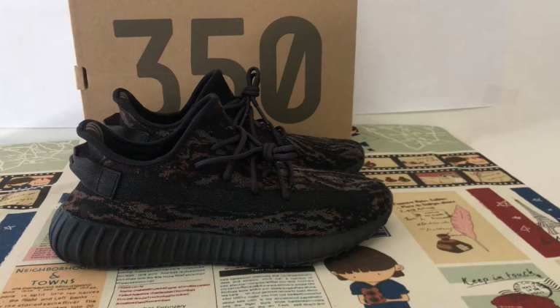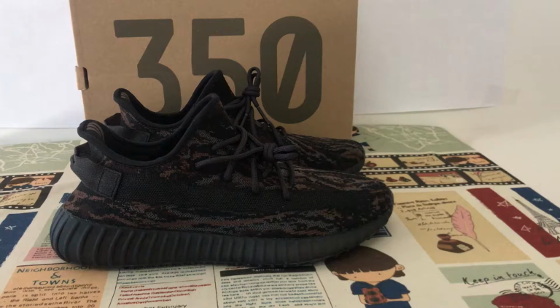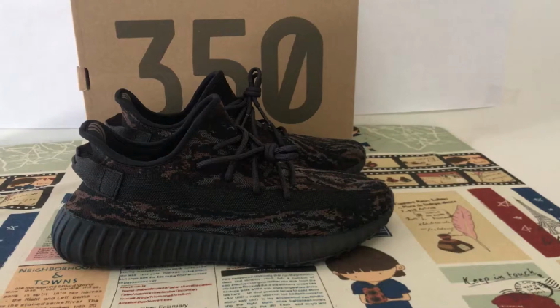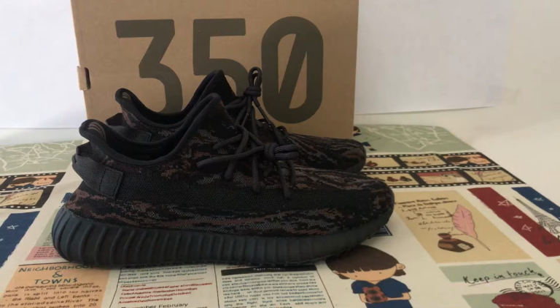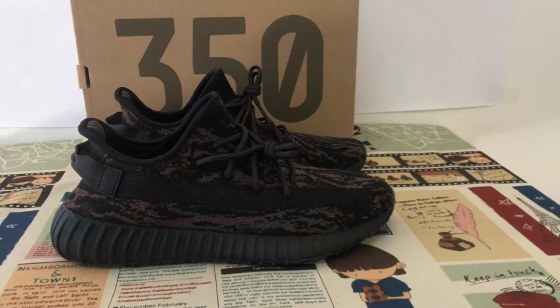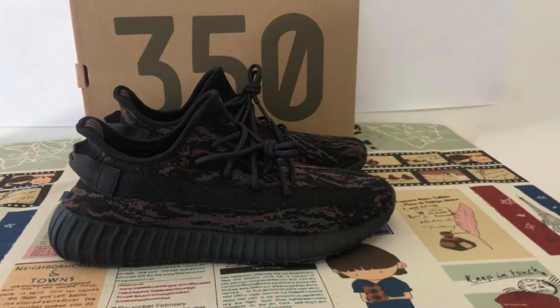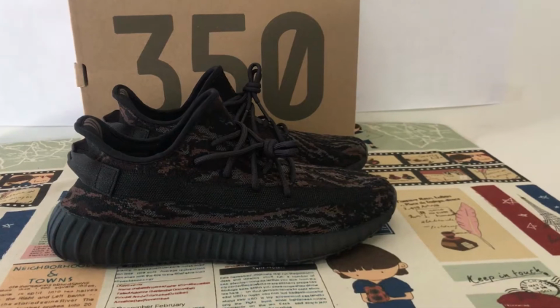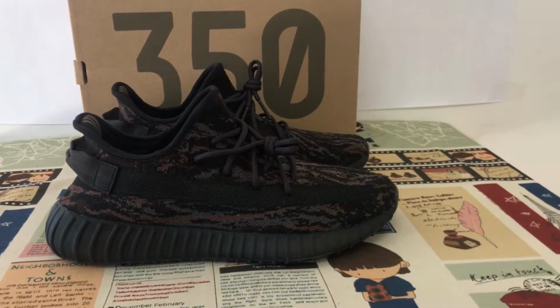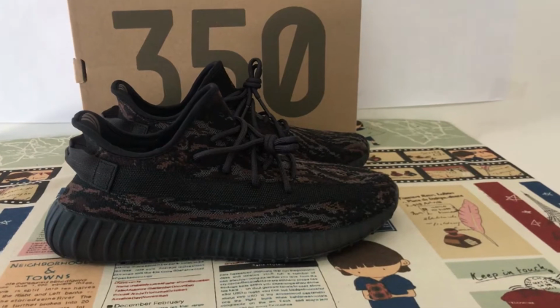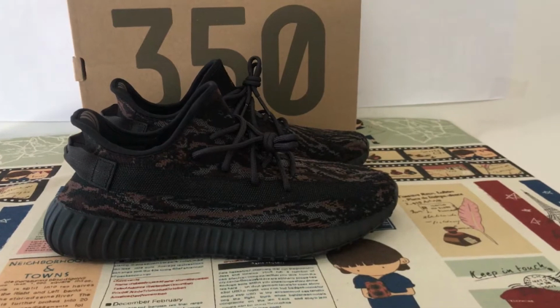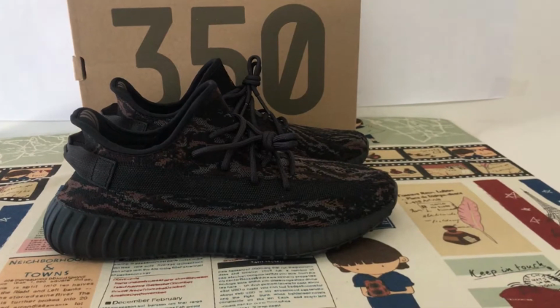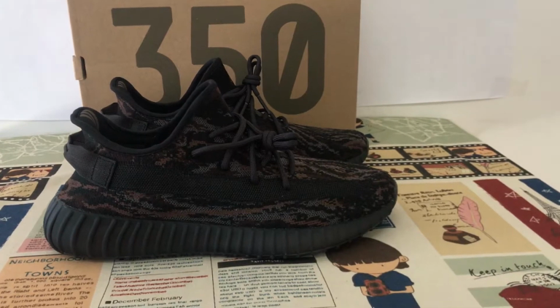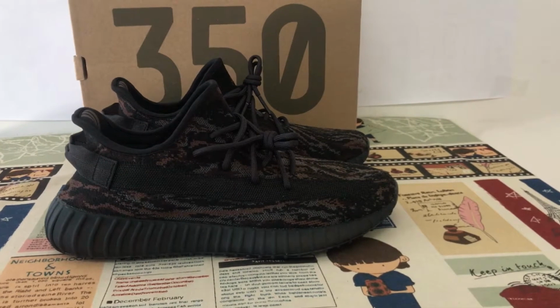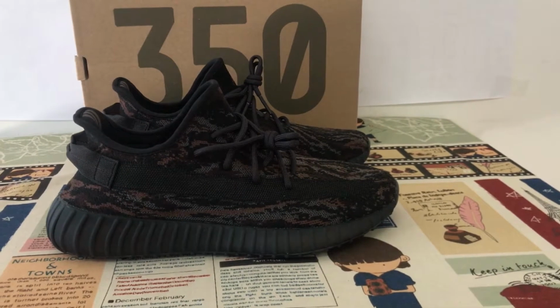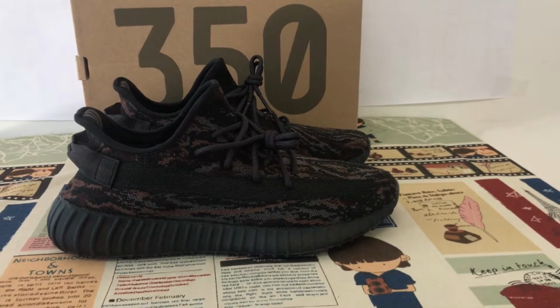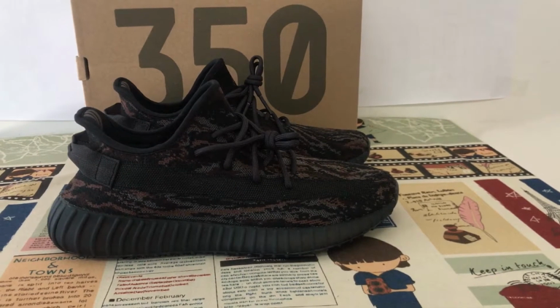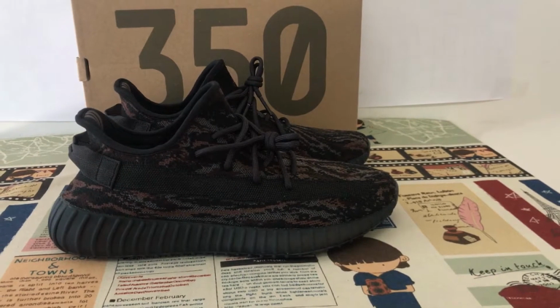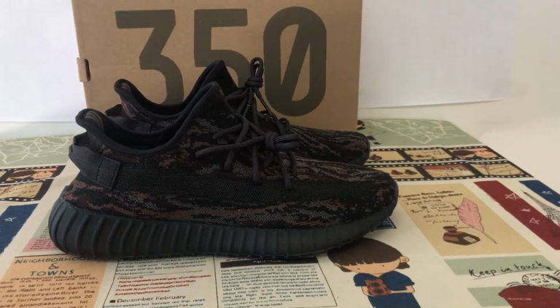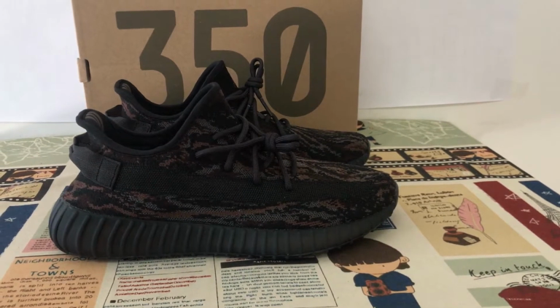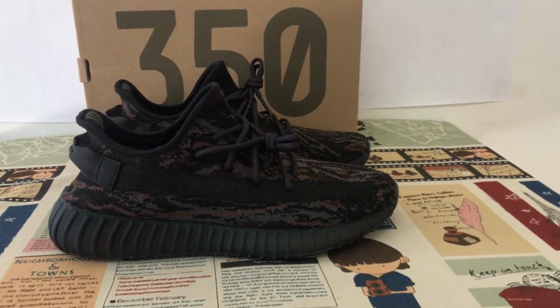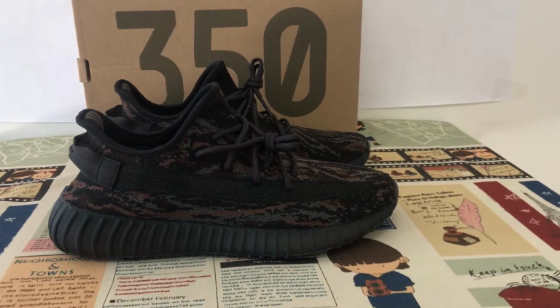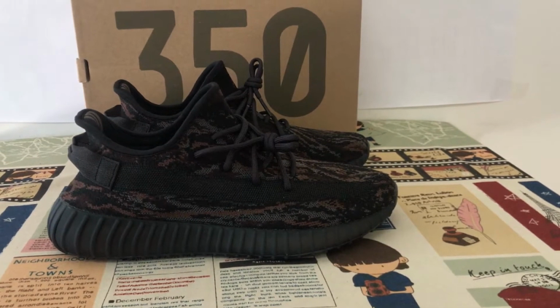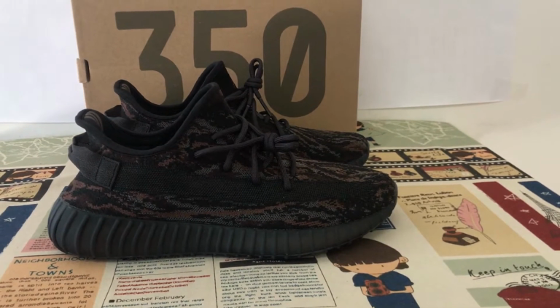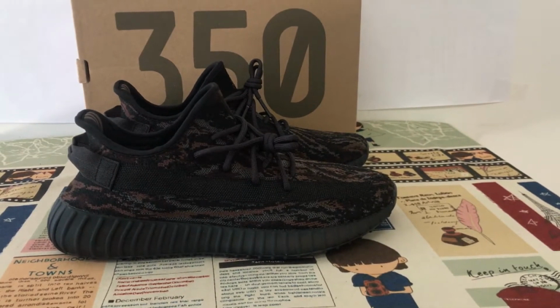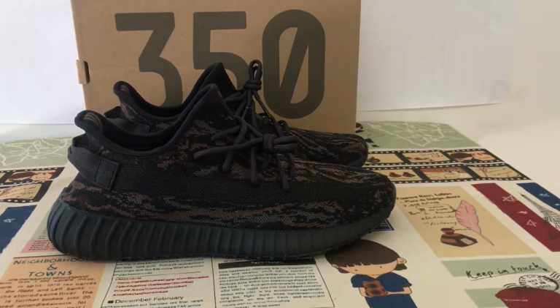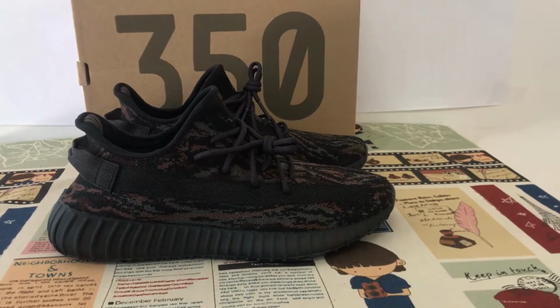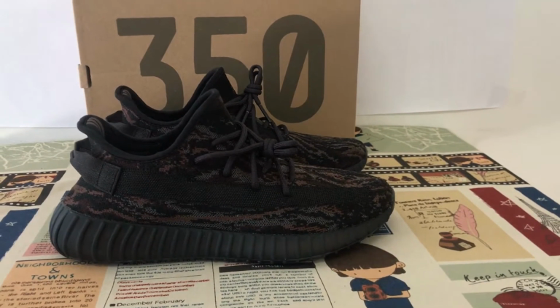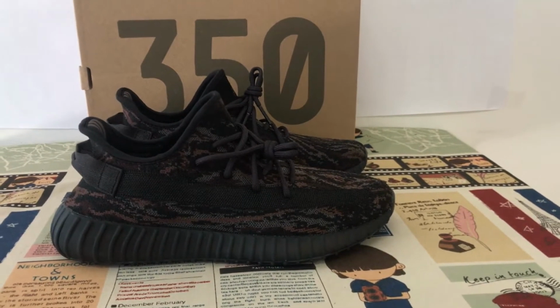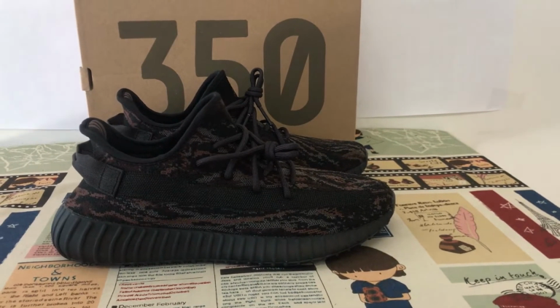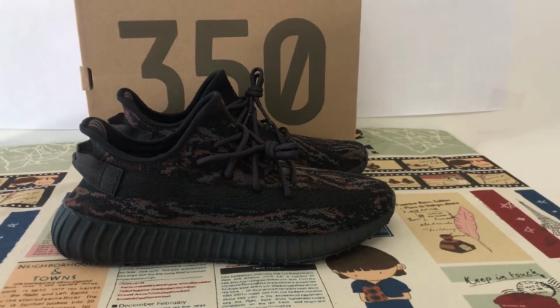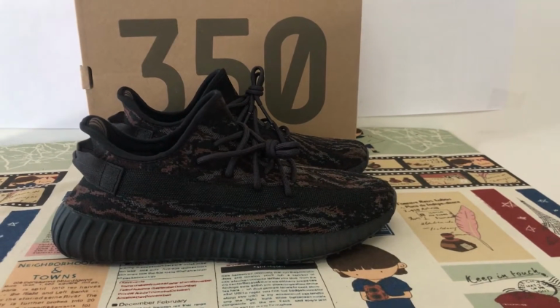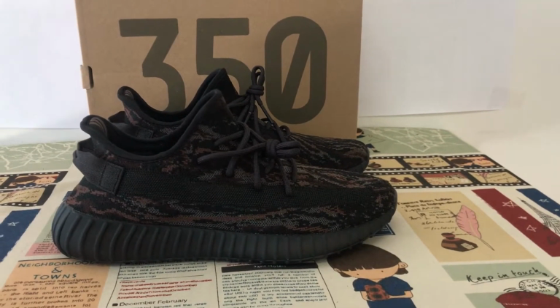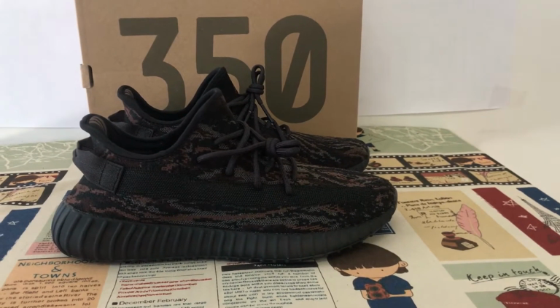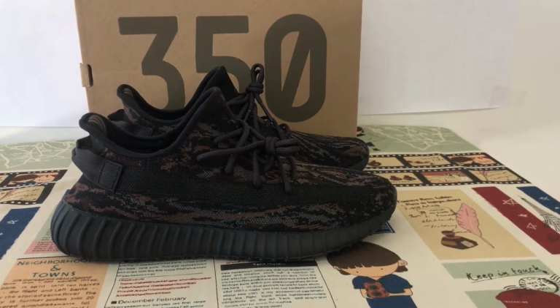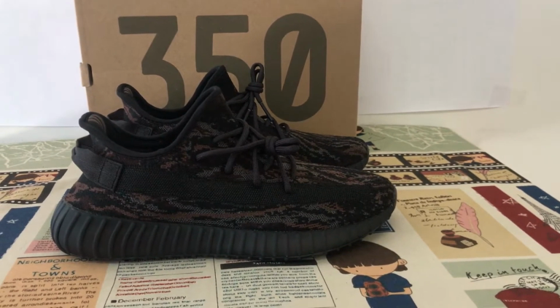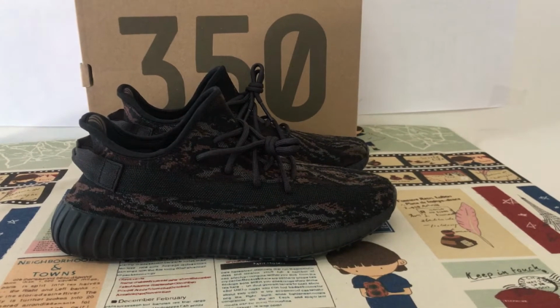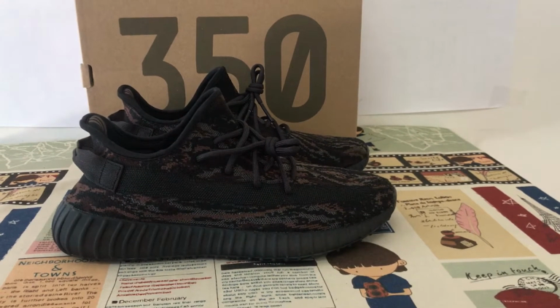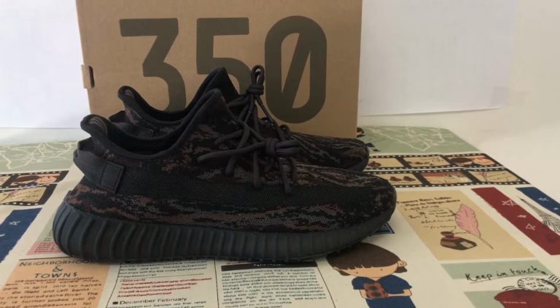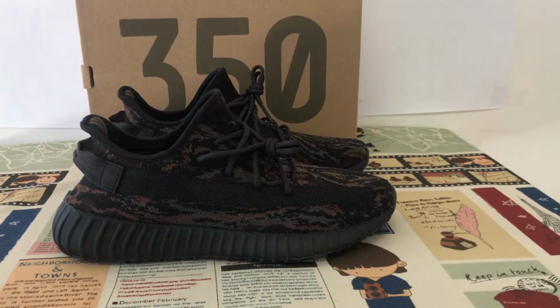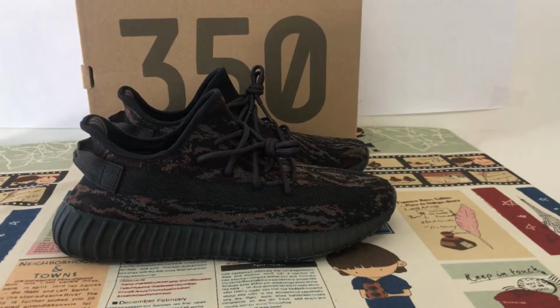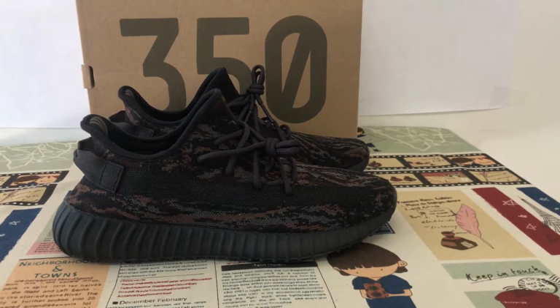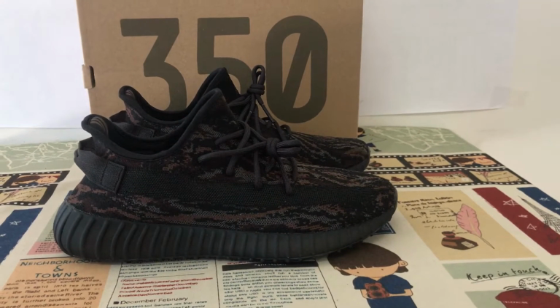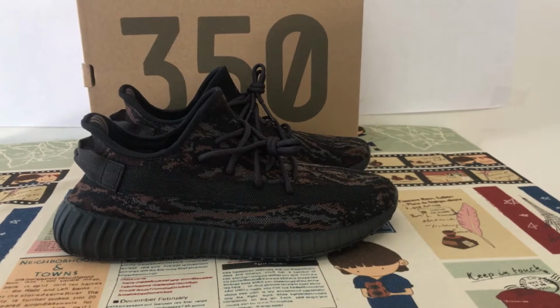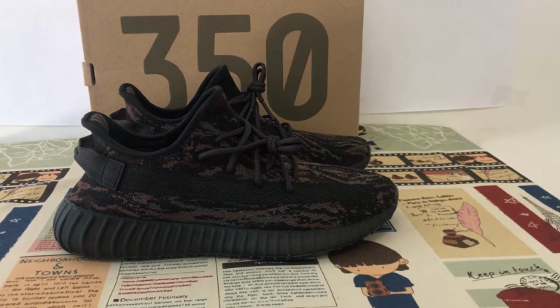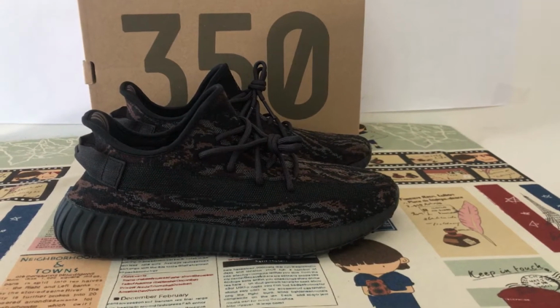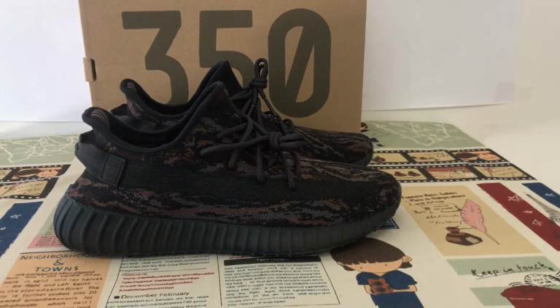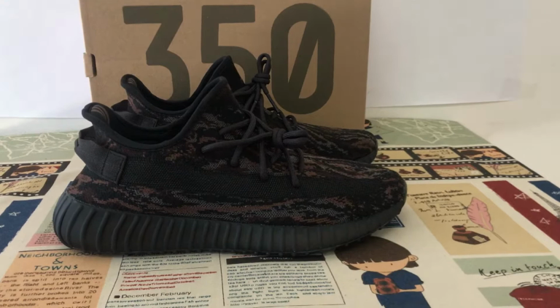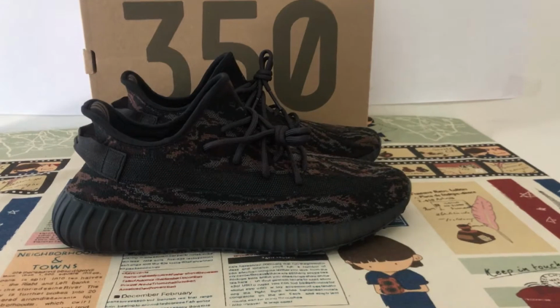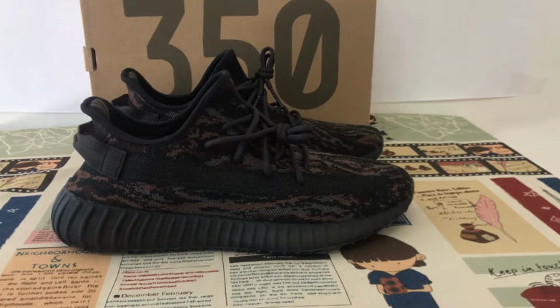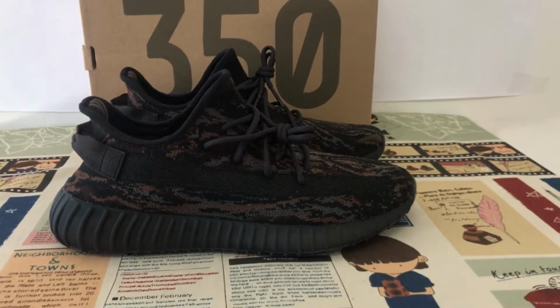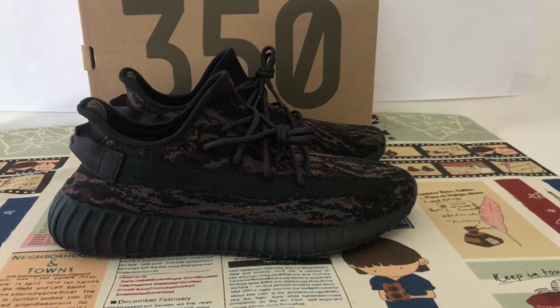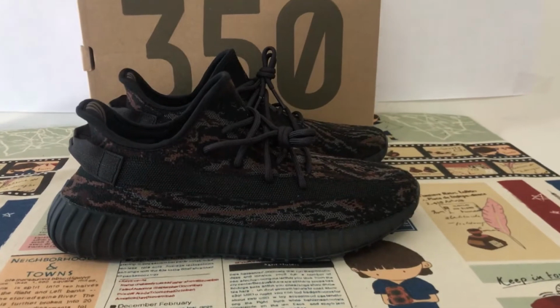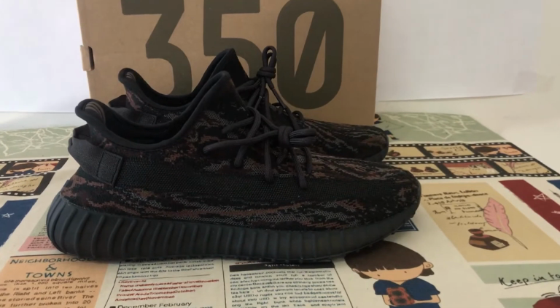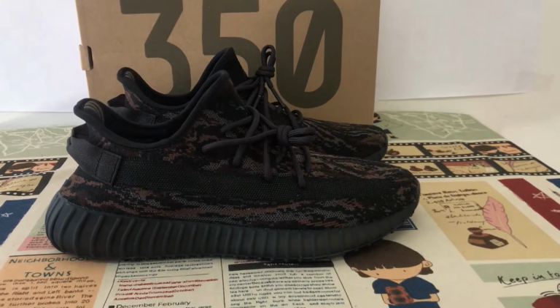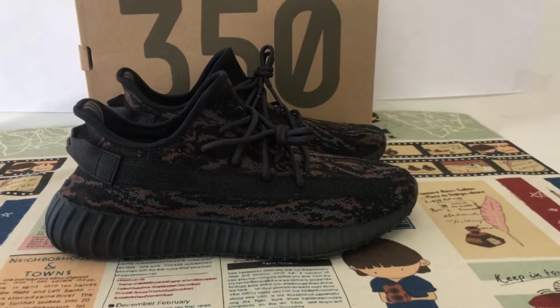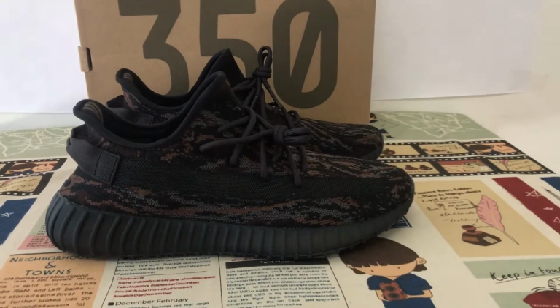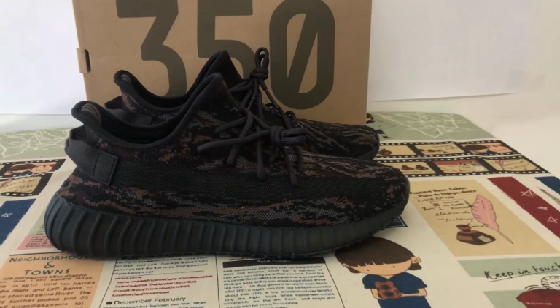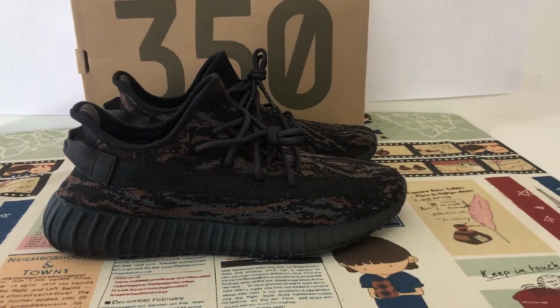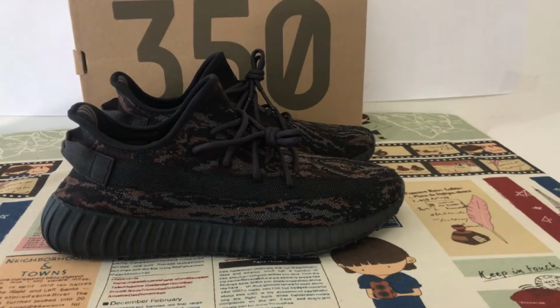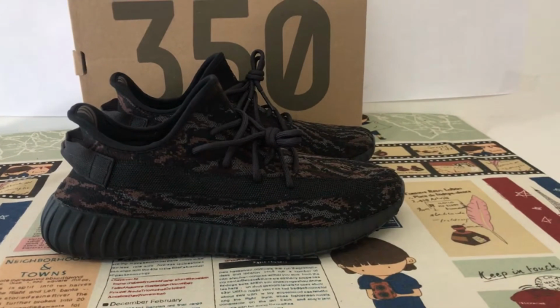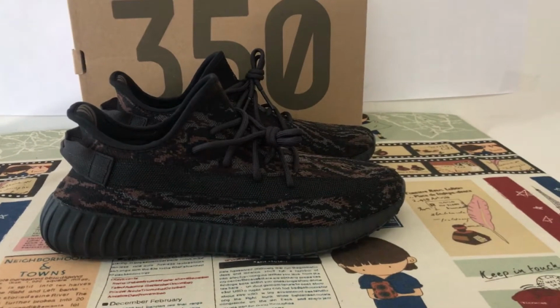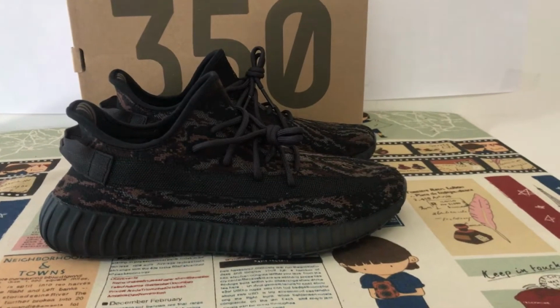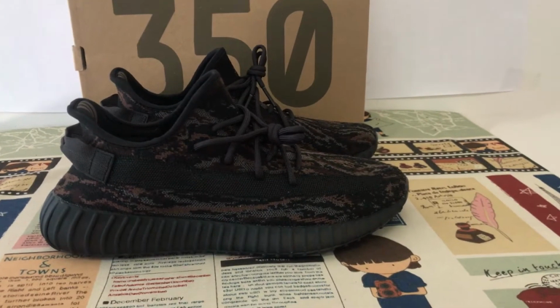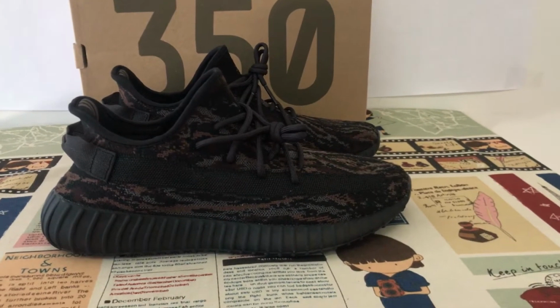Hello friends, today let me show you the new shoes Eastbooth 3508-2 Max Rock.